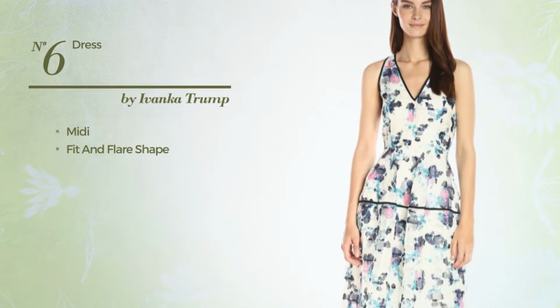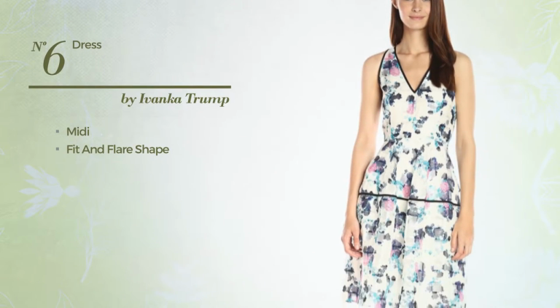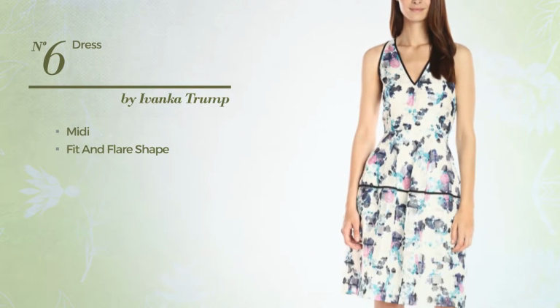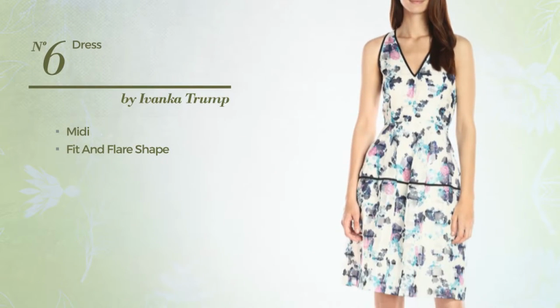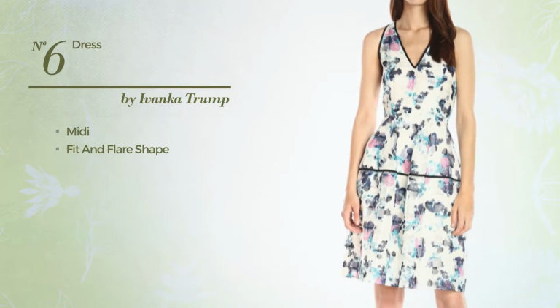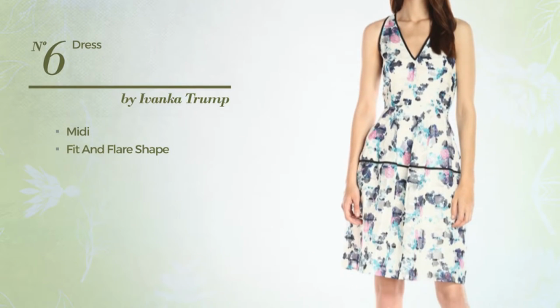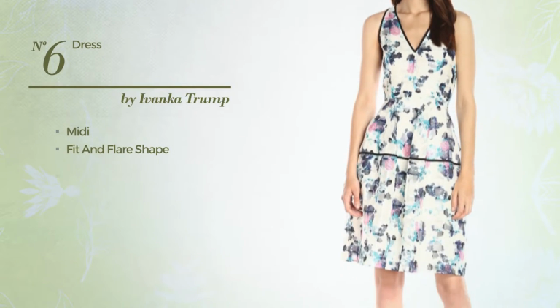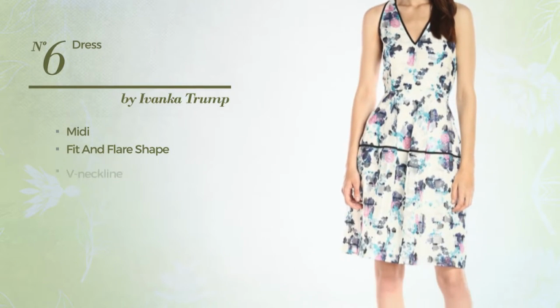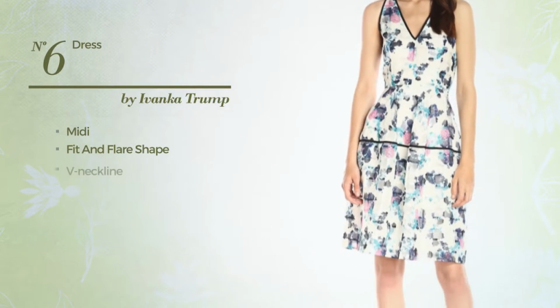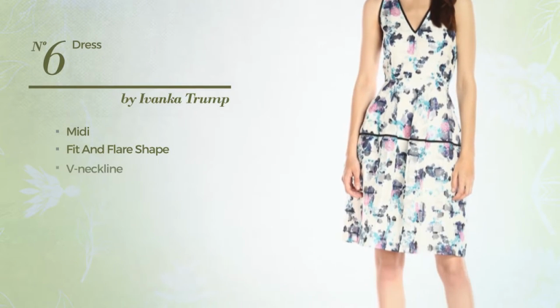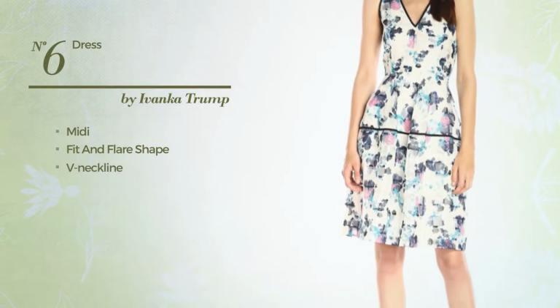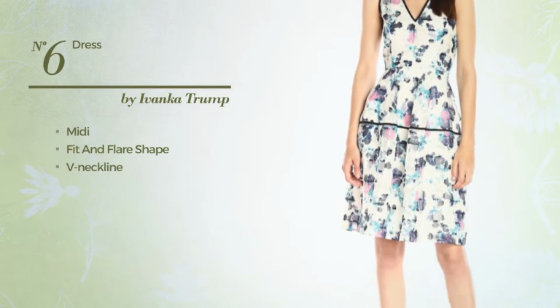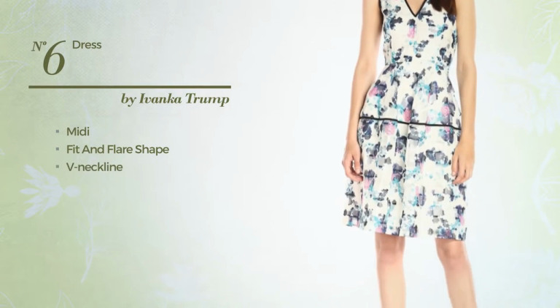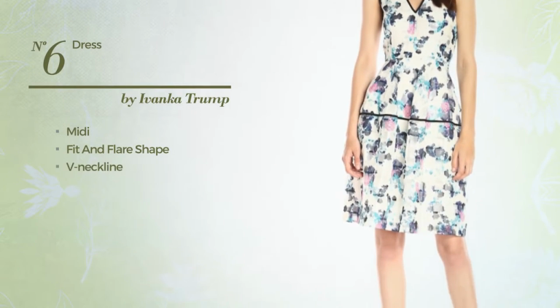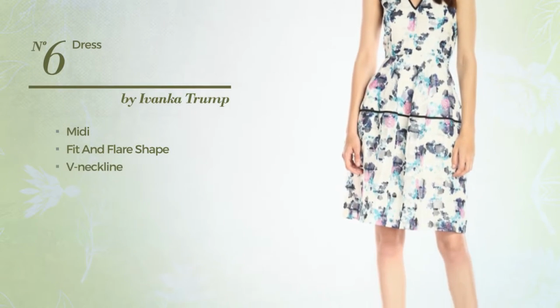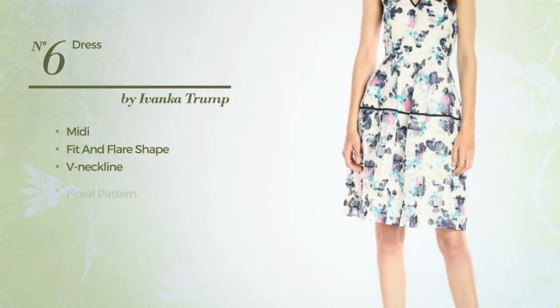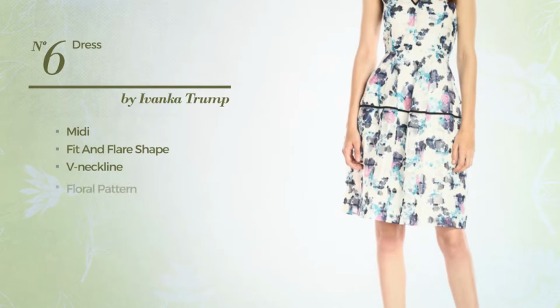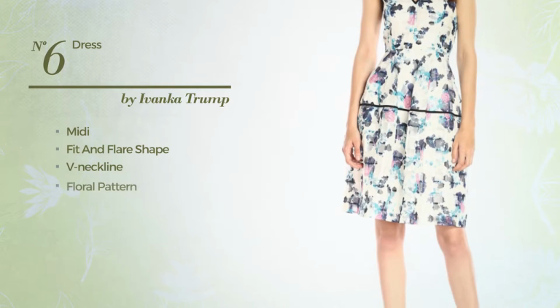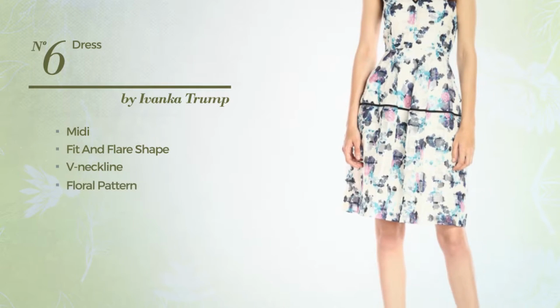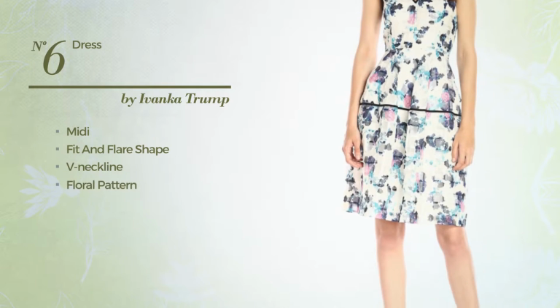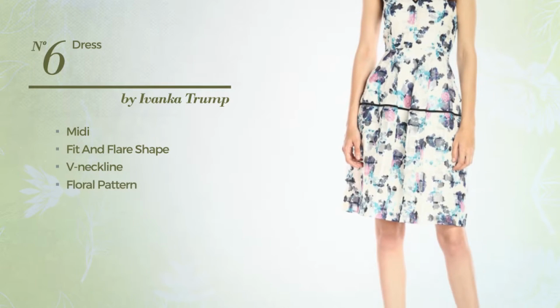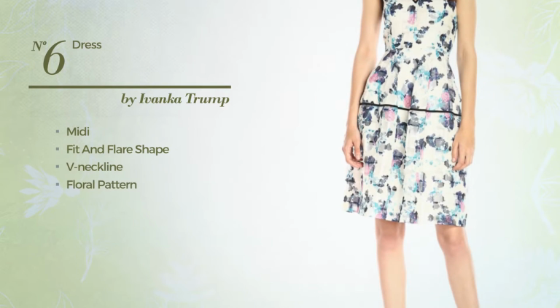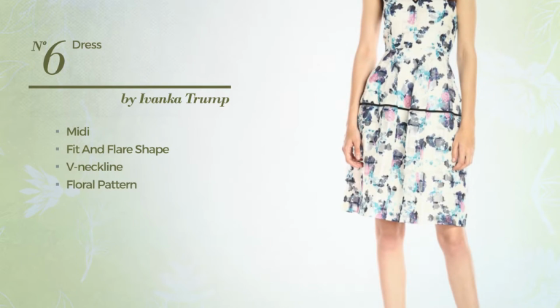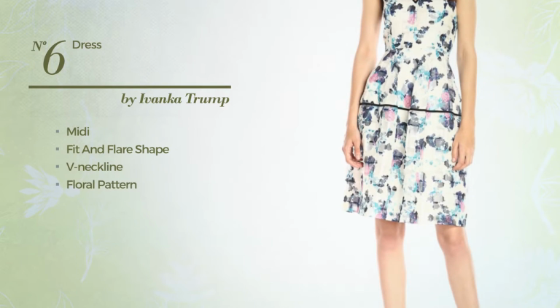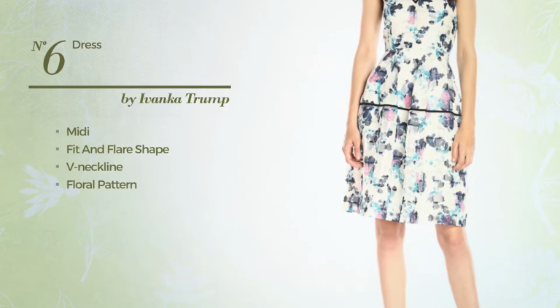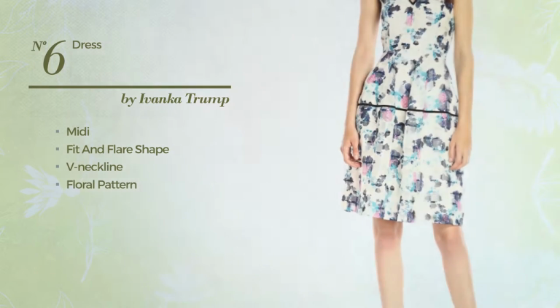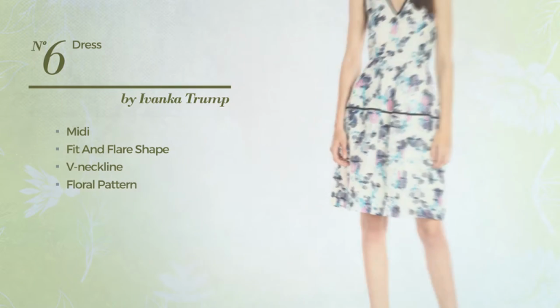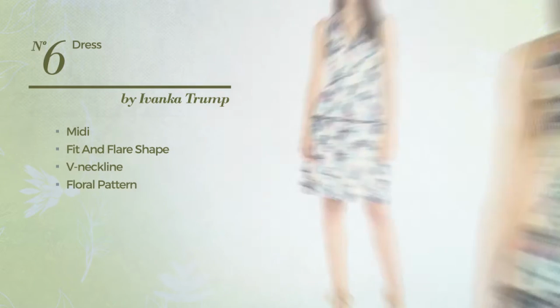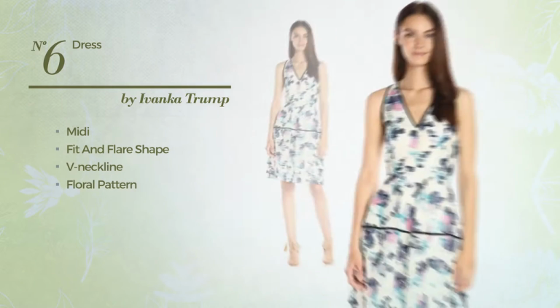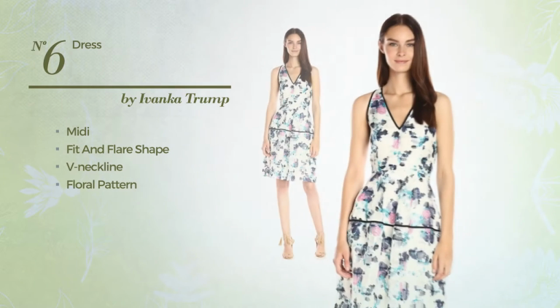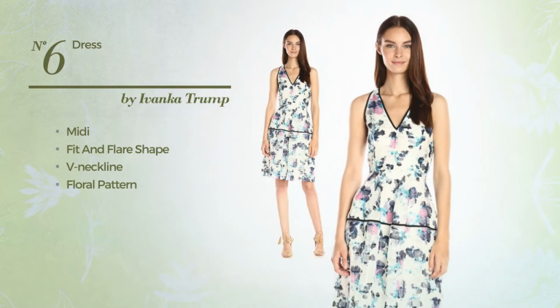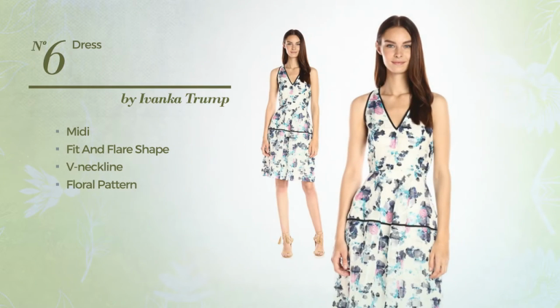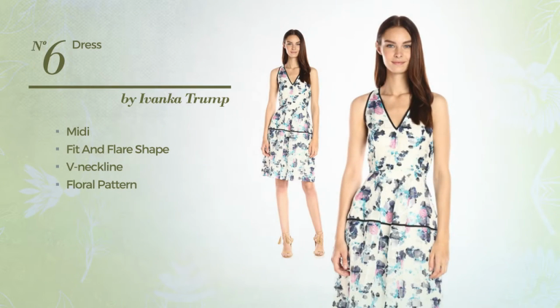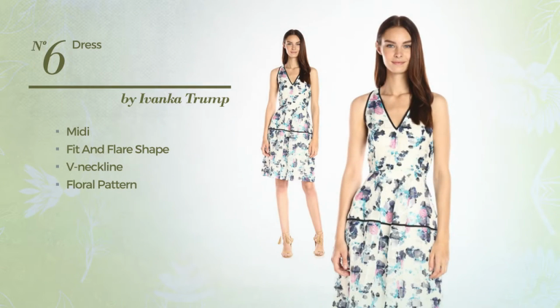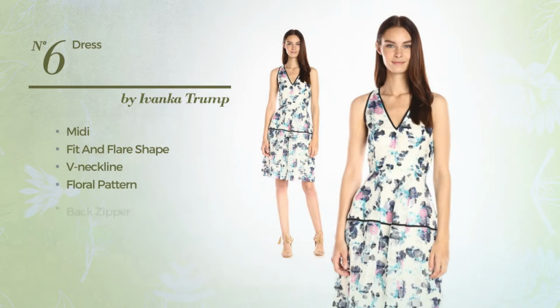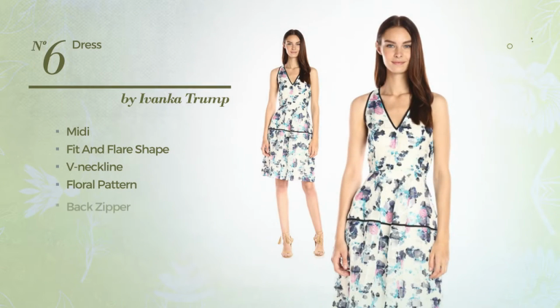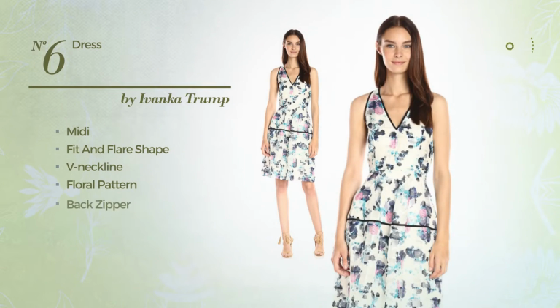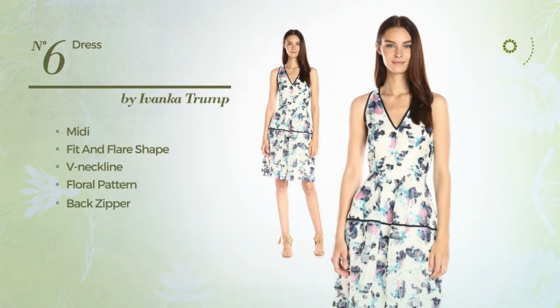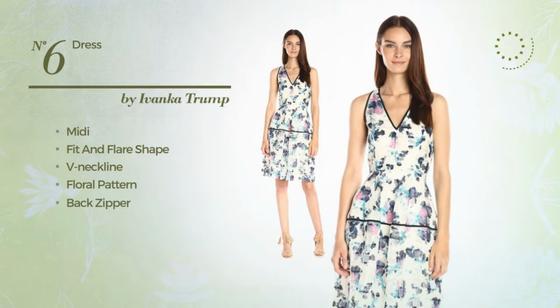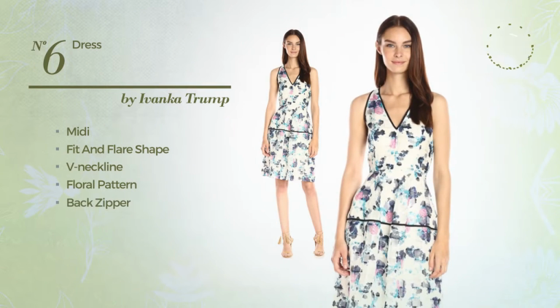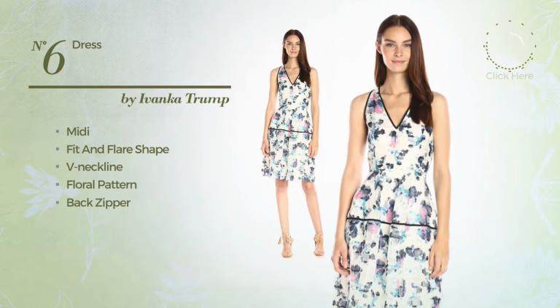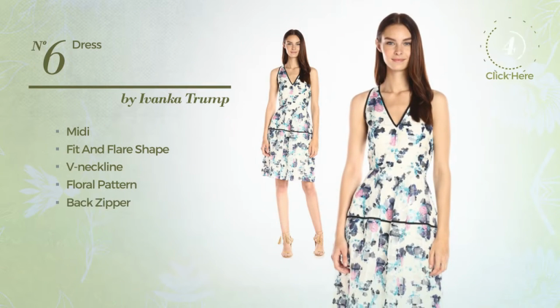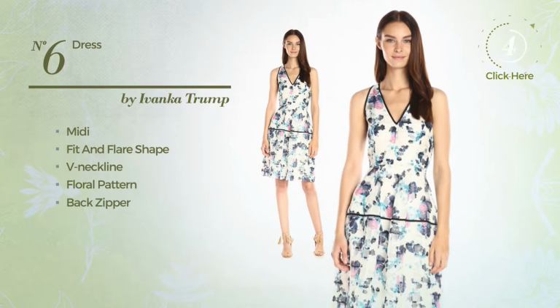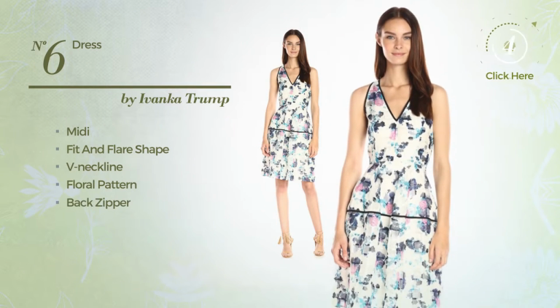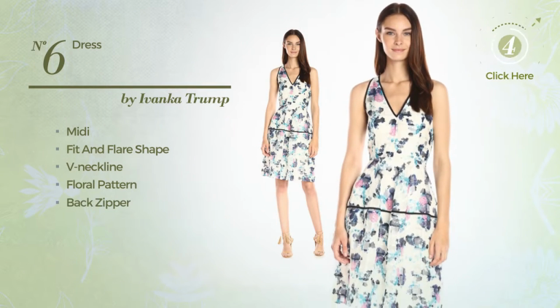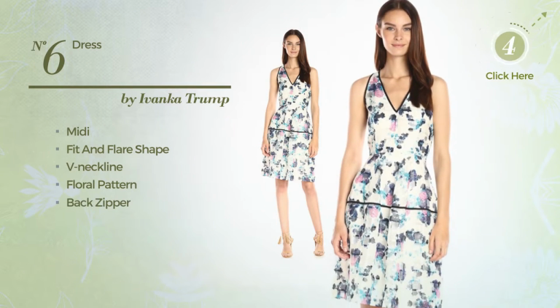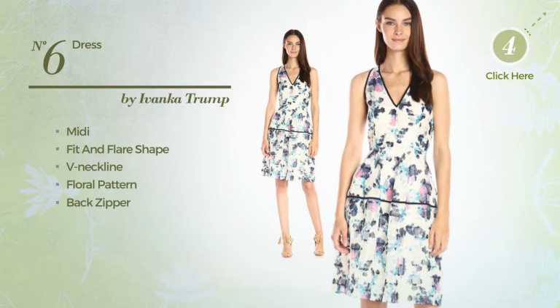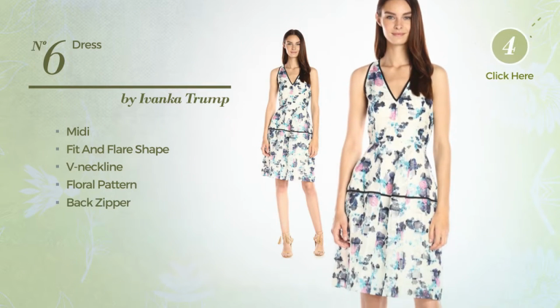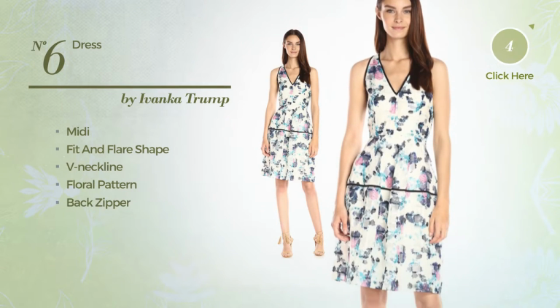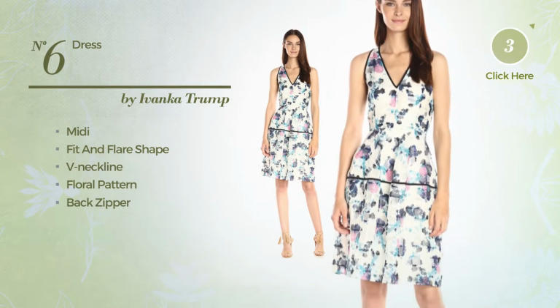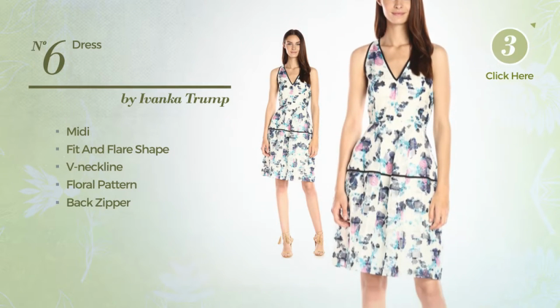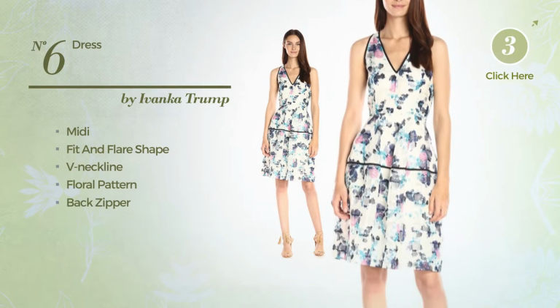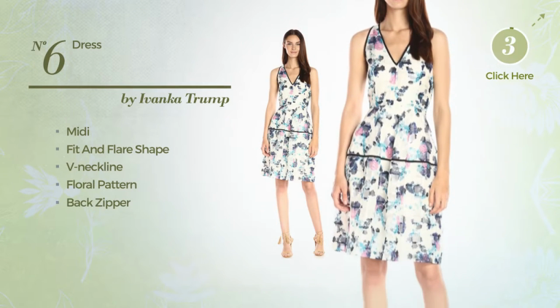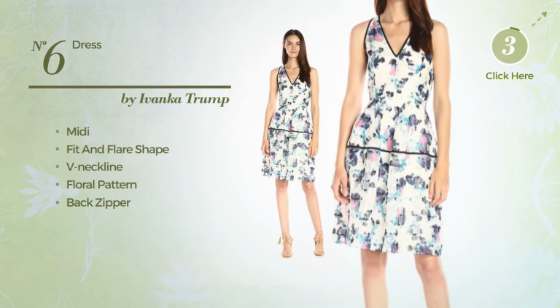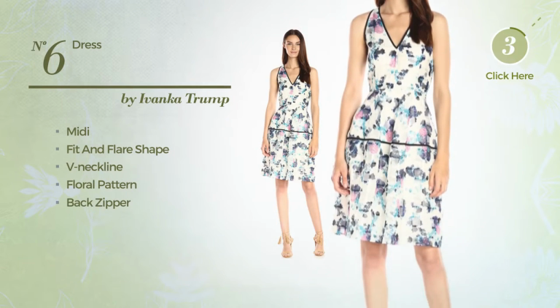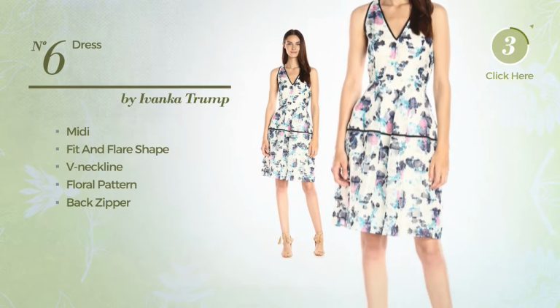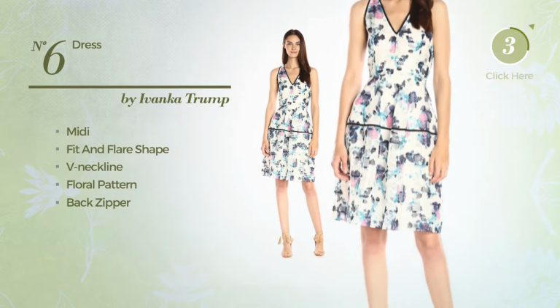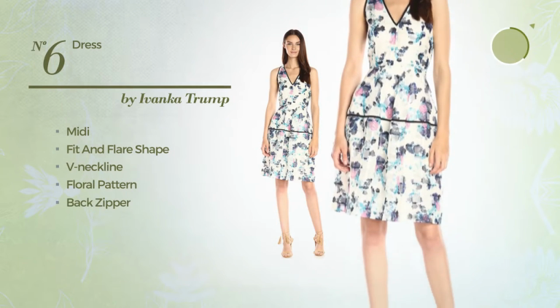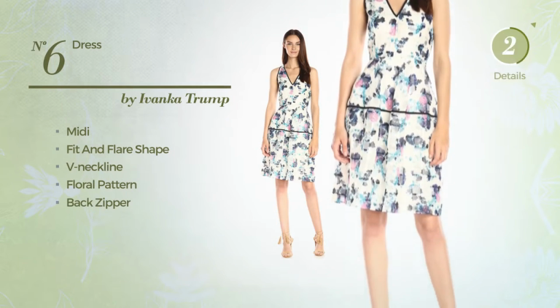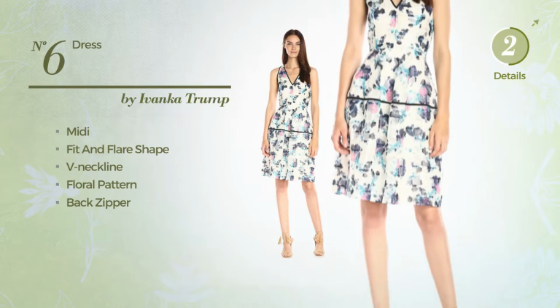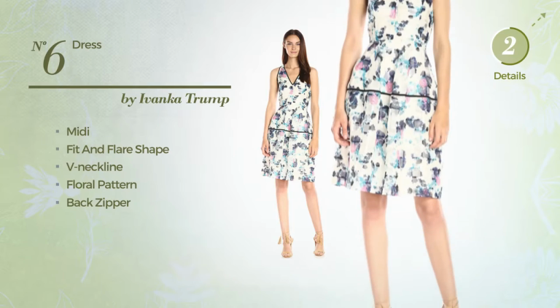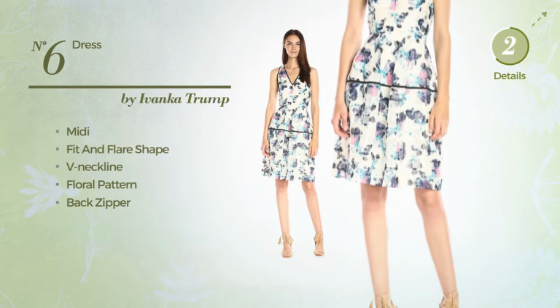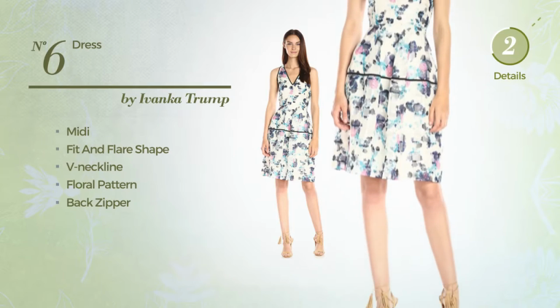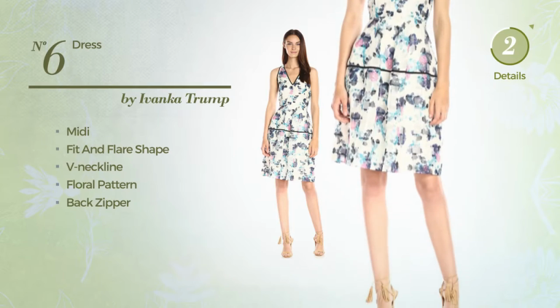Number 6: Midi Fit and Flare Dress. Featuring a V-neckline with a floral pattern, as well as back zipper. Available just in this multi-colored version.